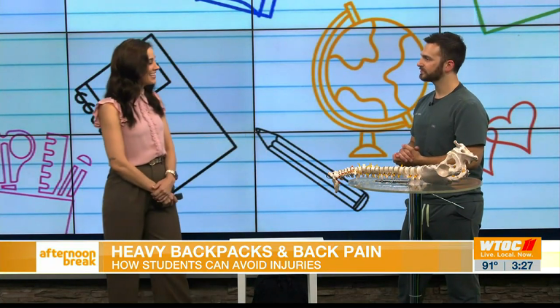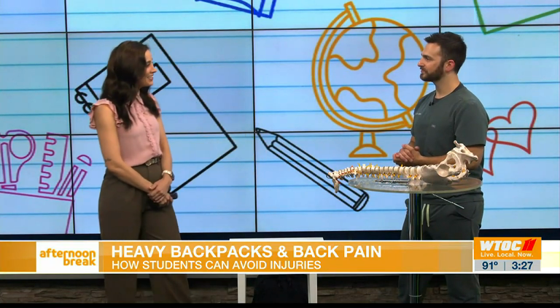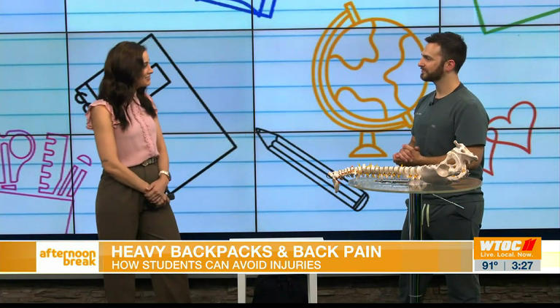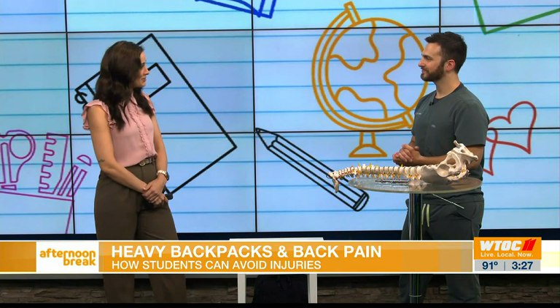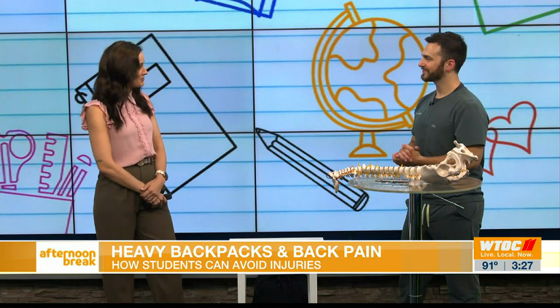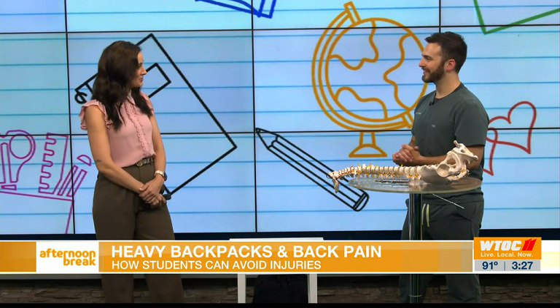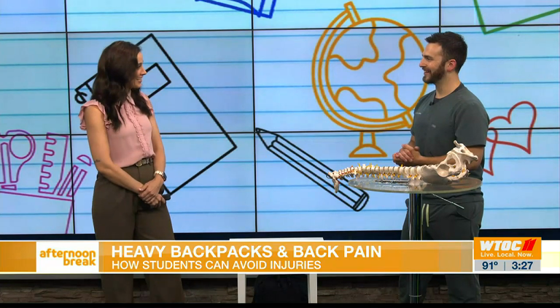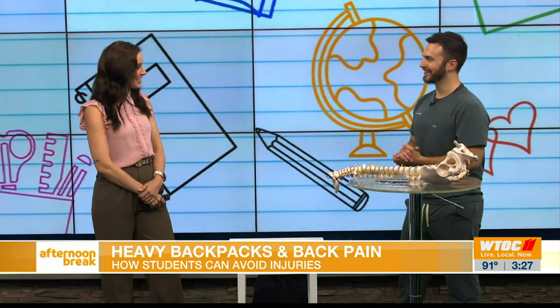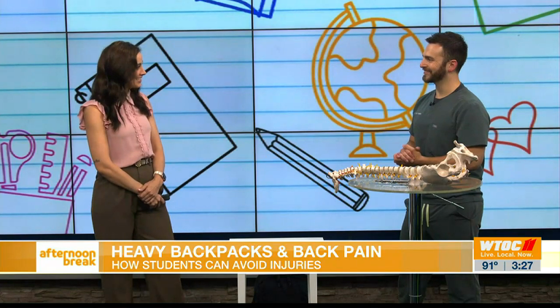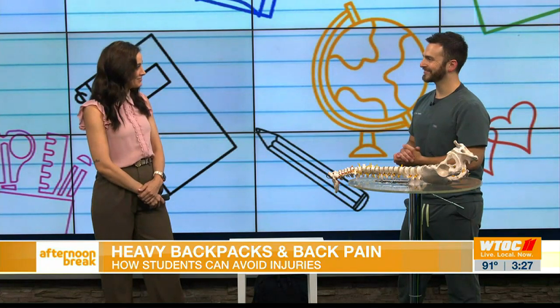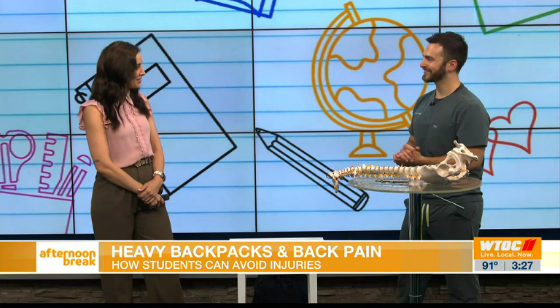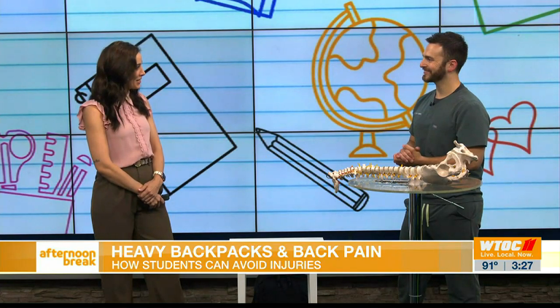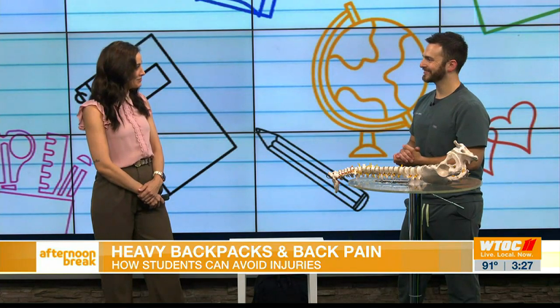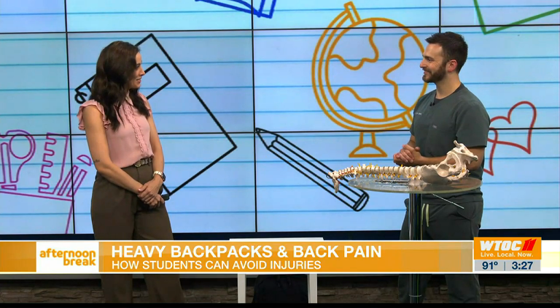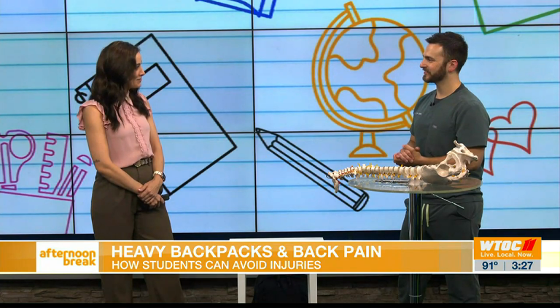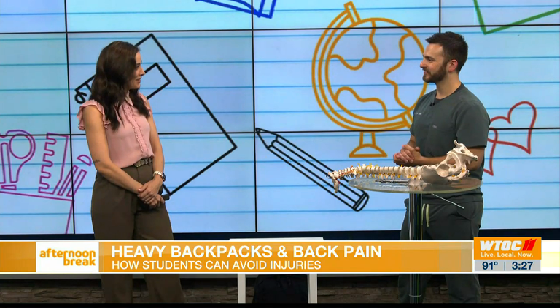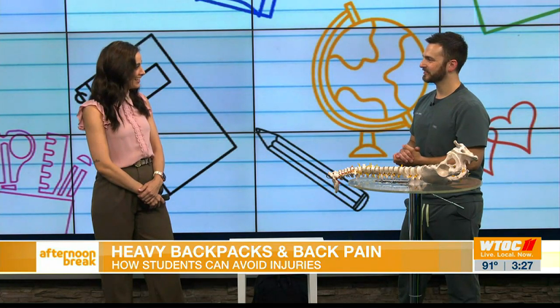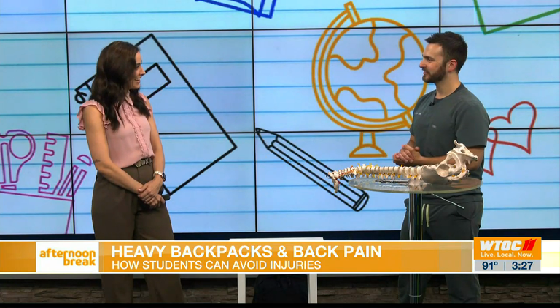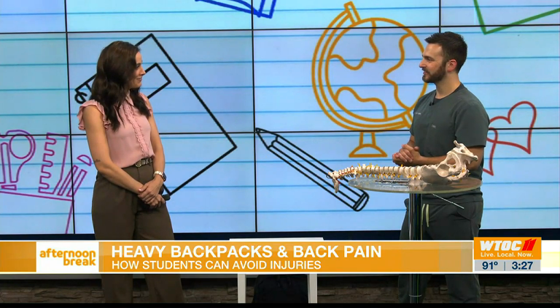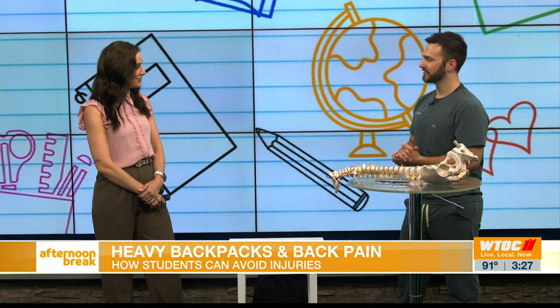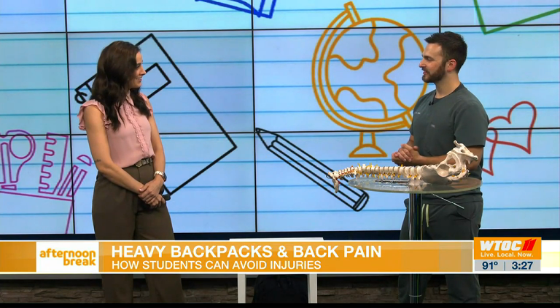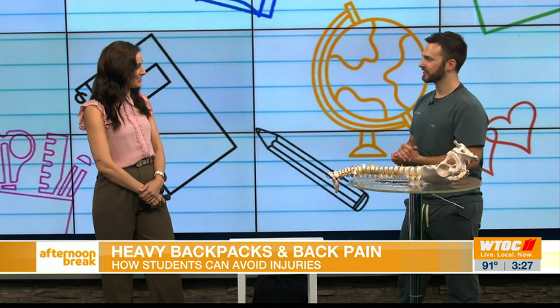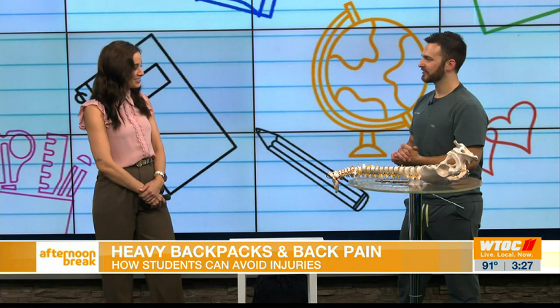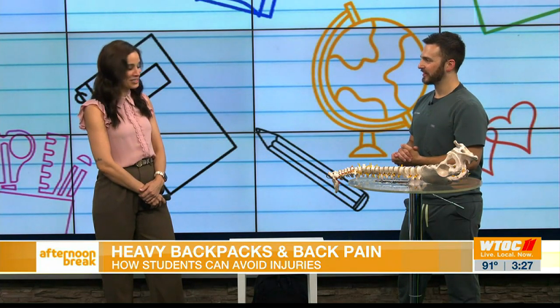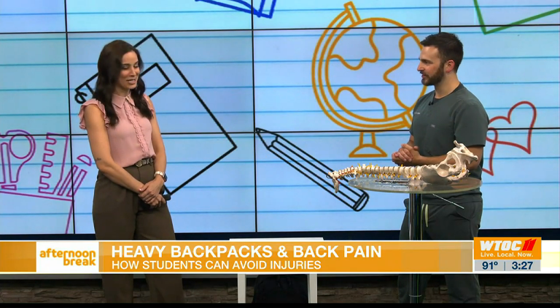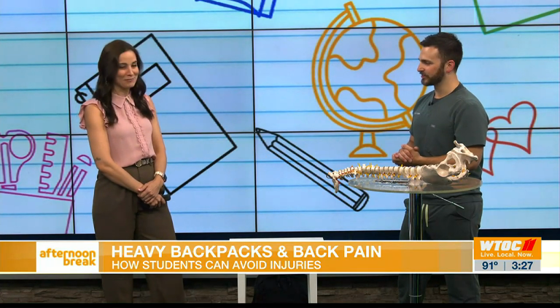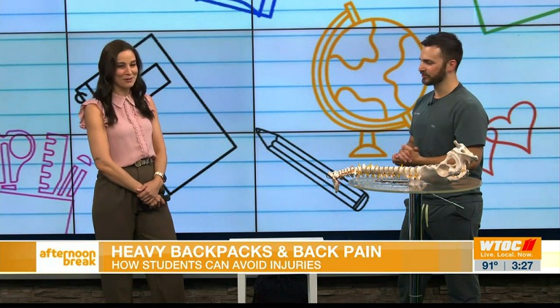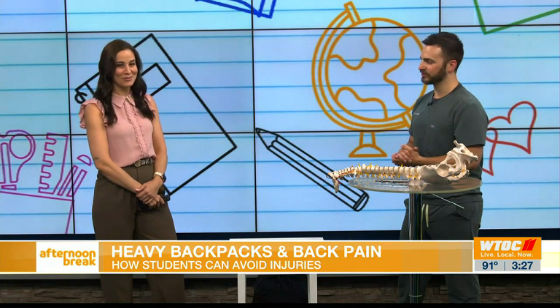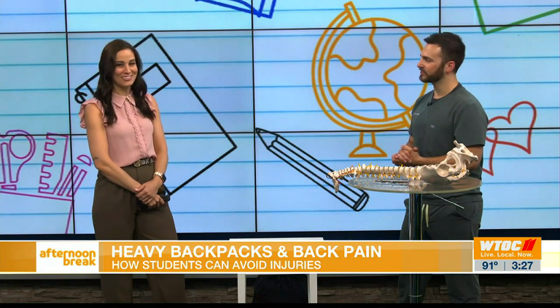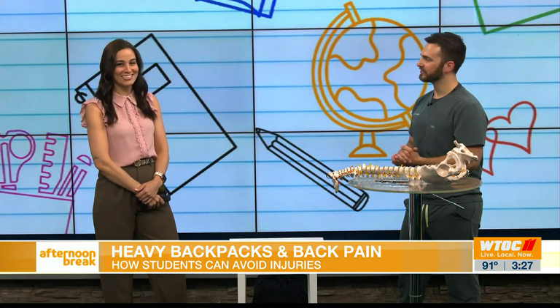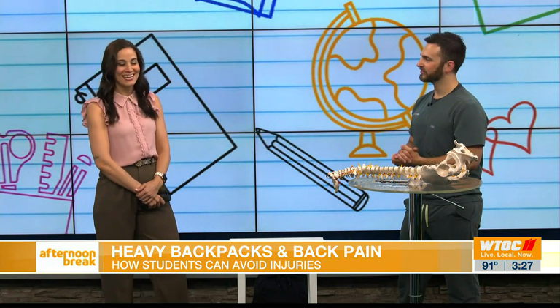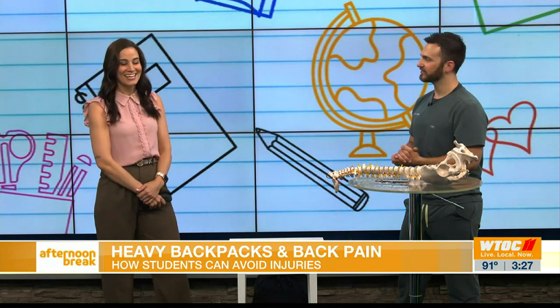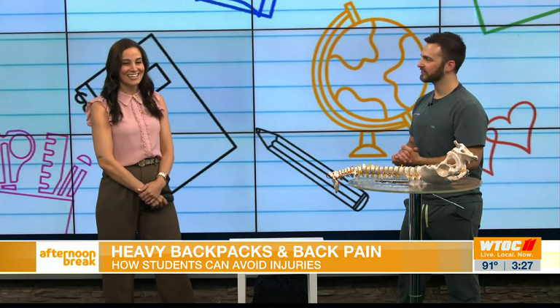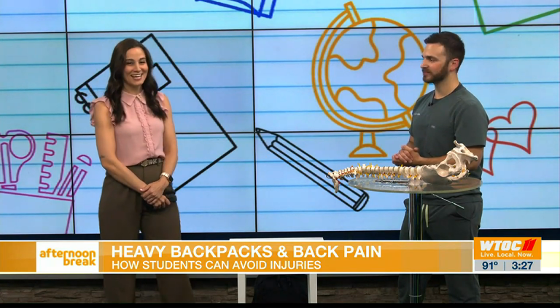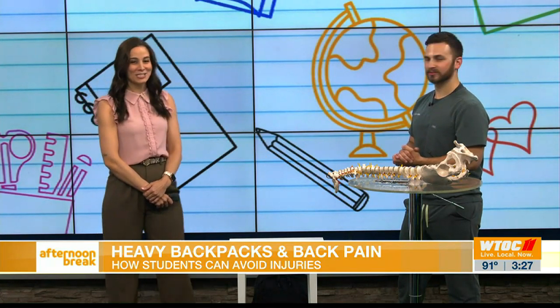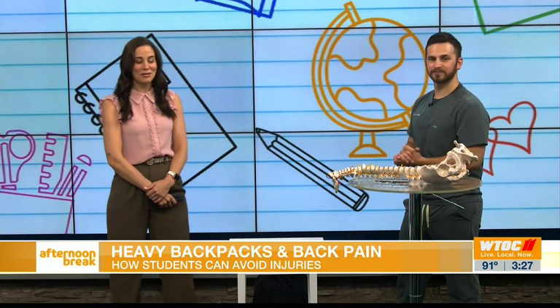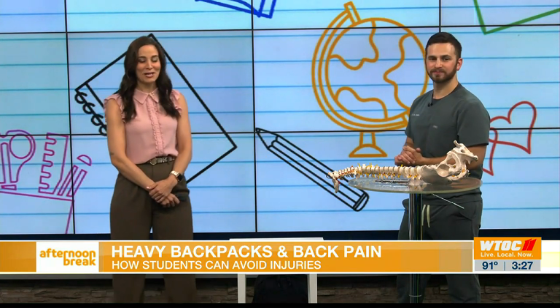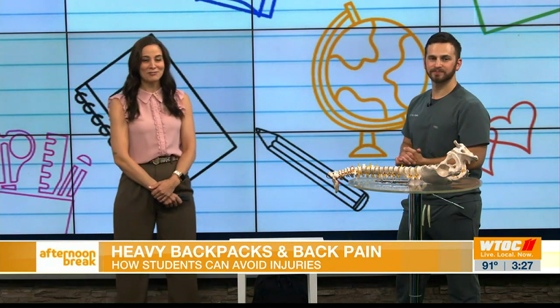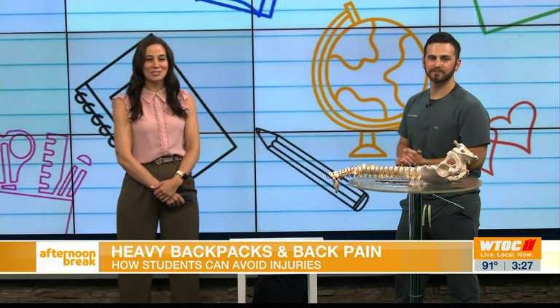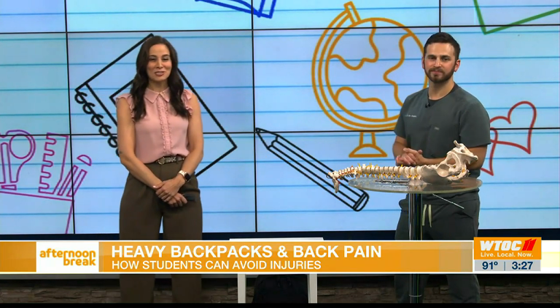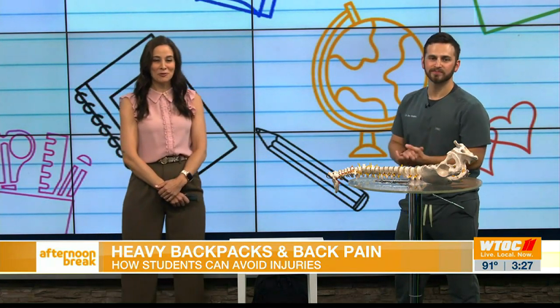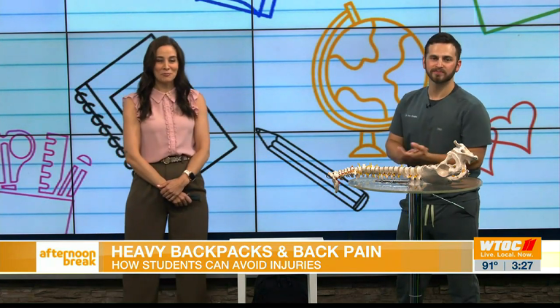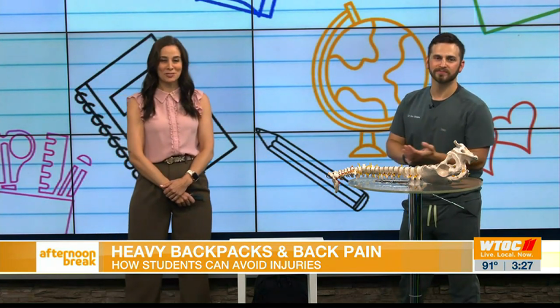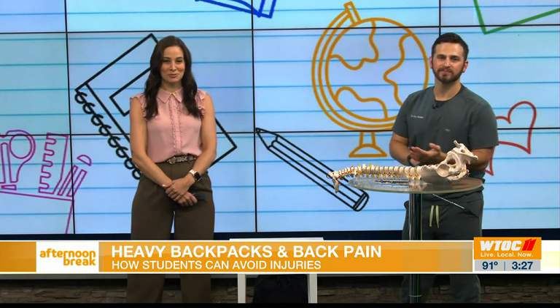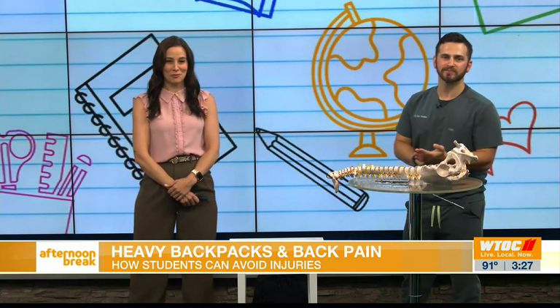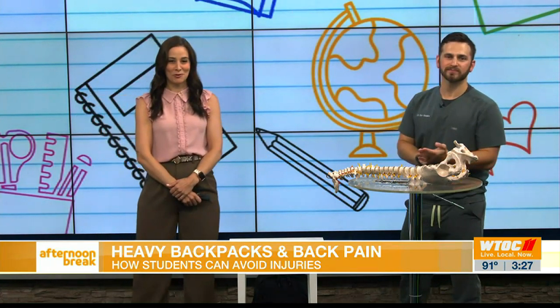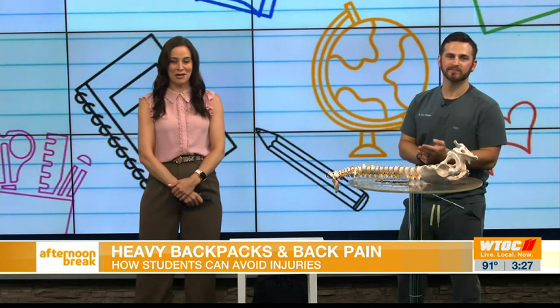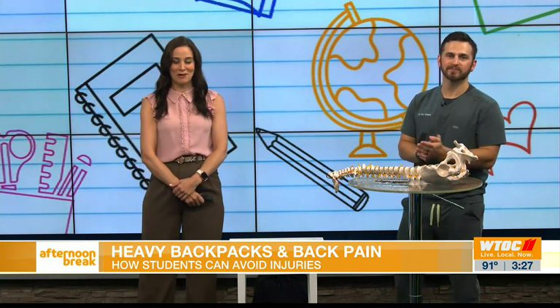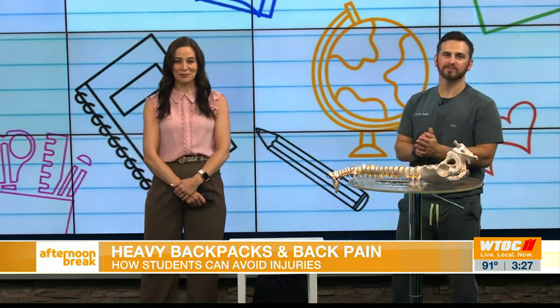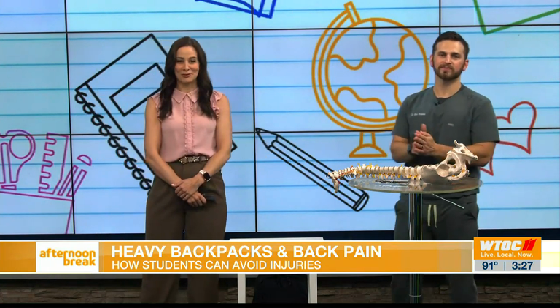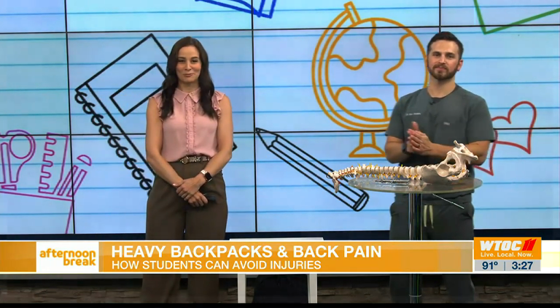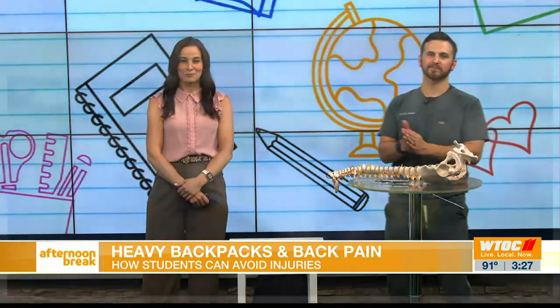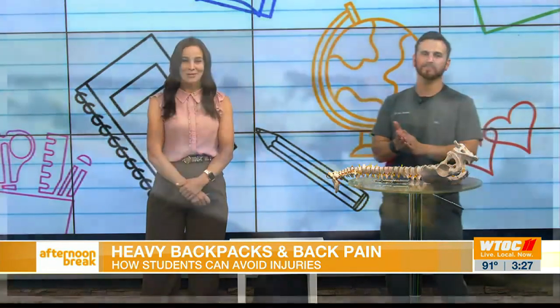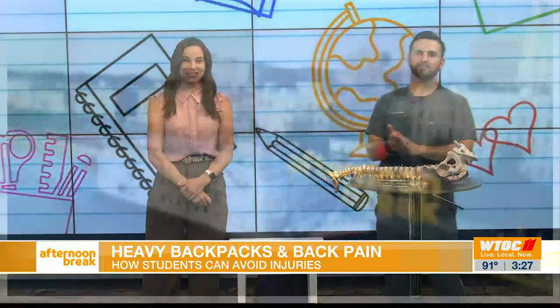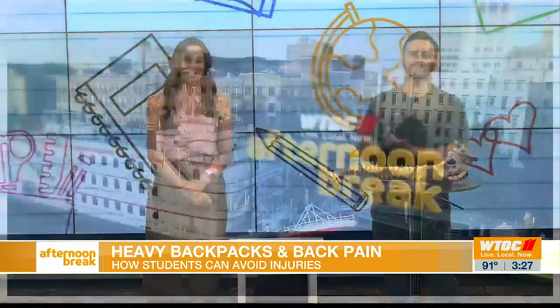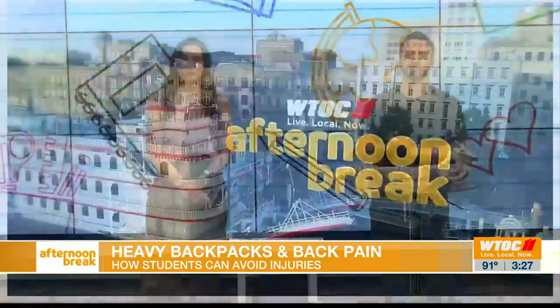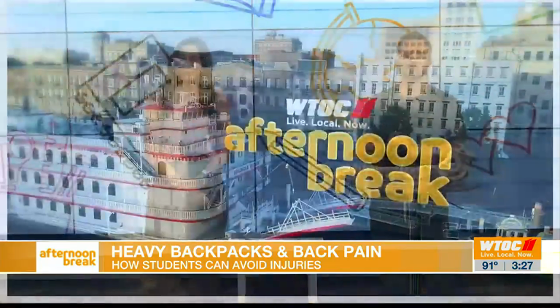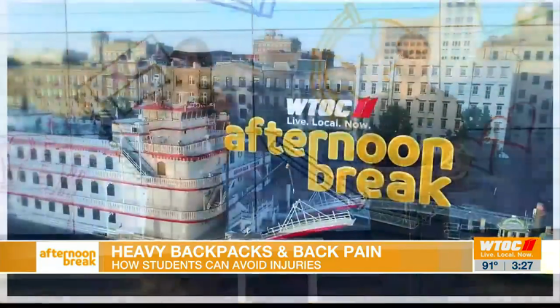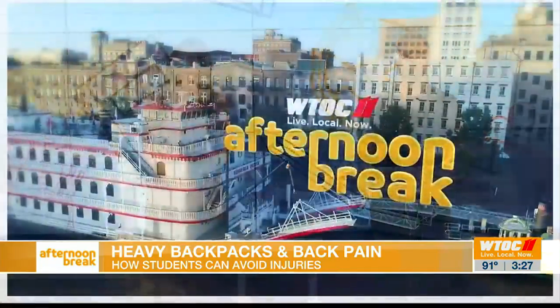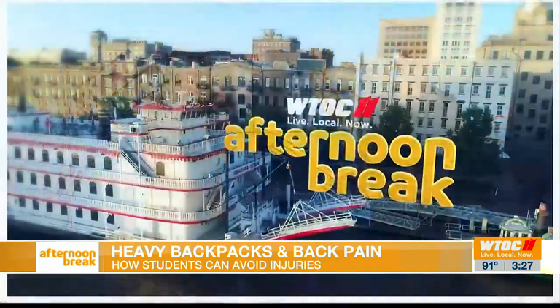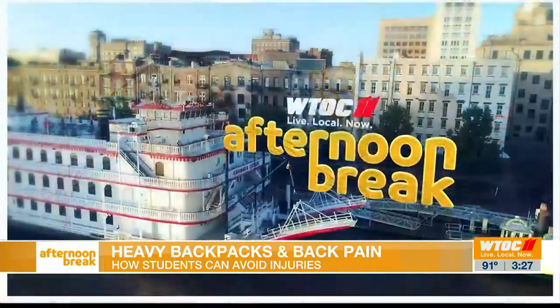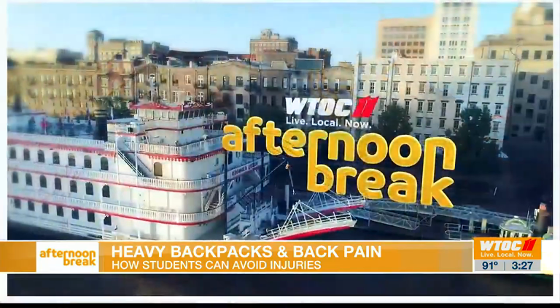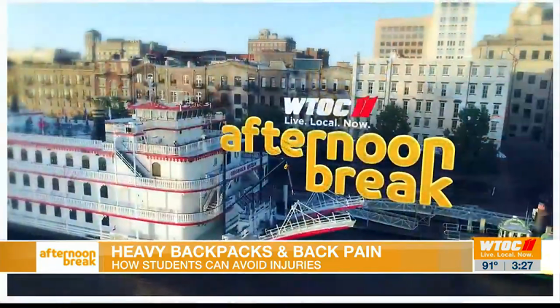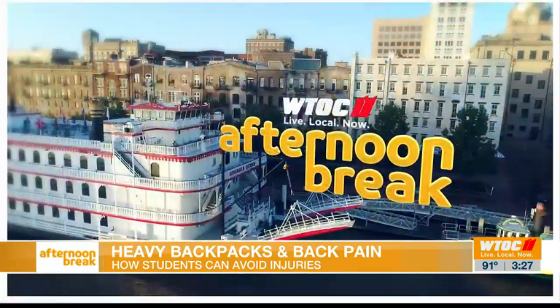Dr. Ben, thank you so much for taking some time to come hang out with us and talk about this. We have so much more afternoon break coming up right after the break.